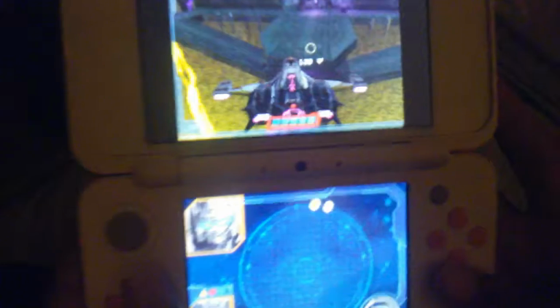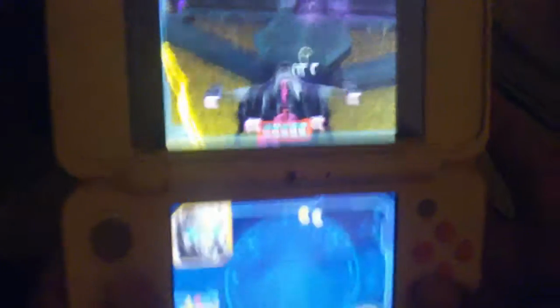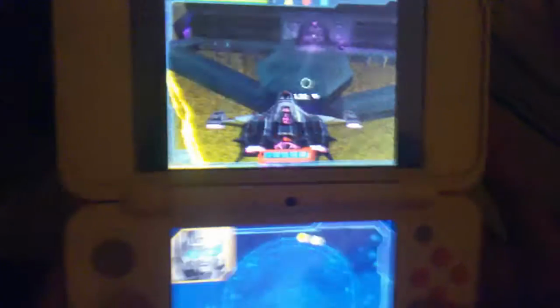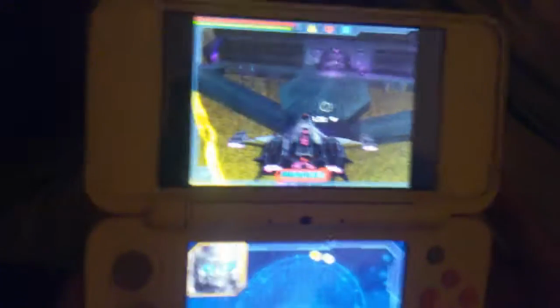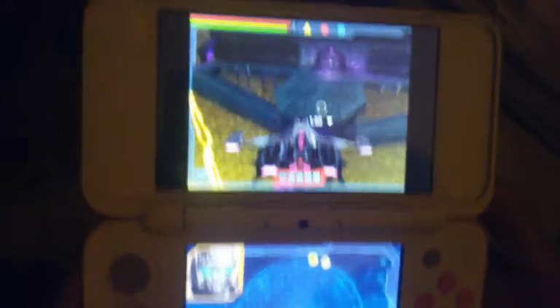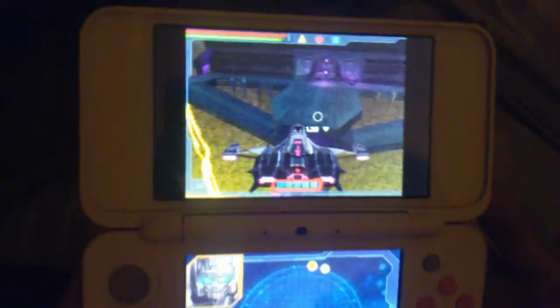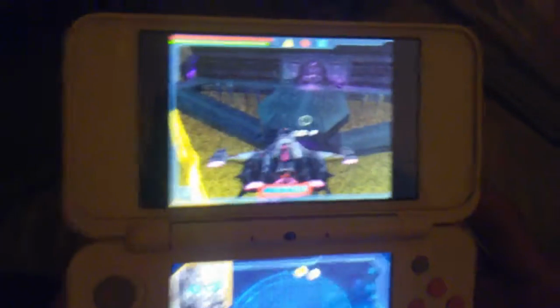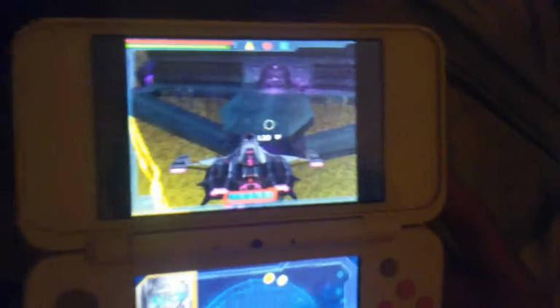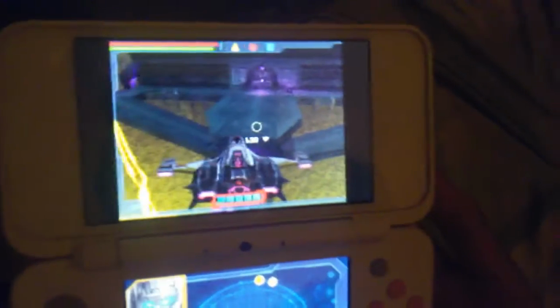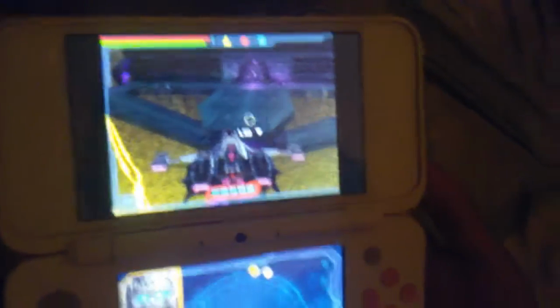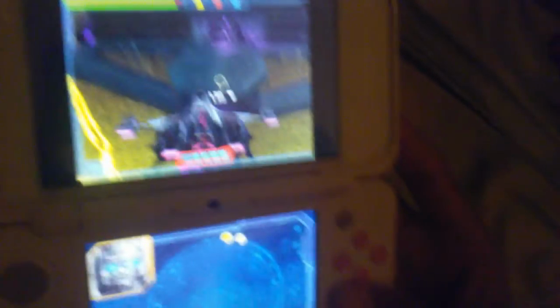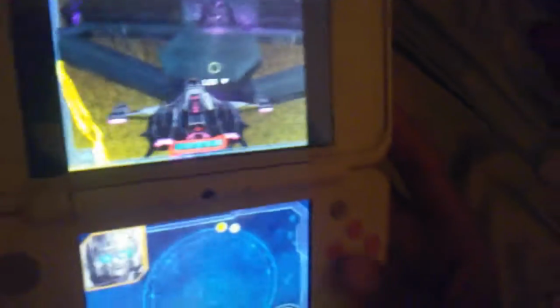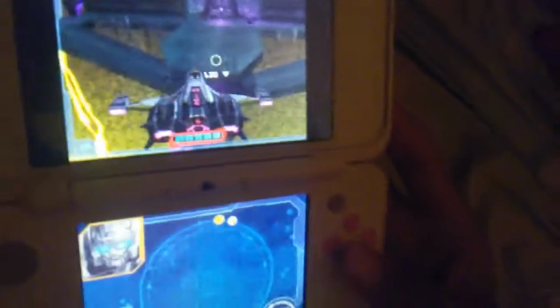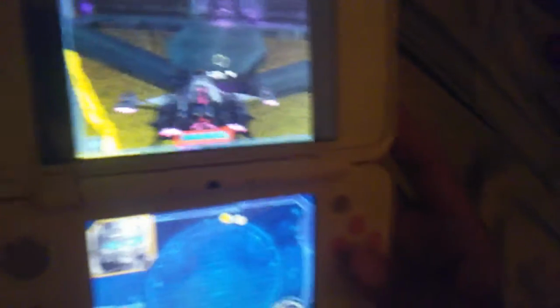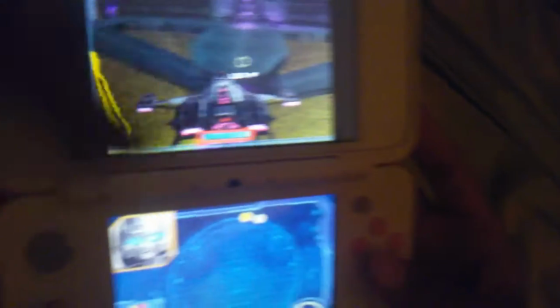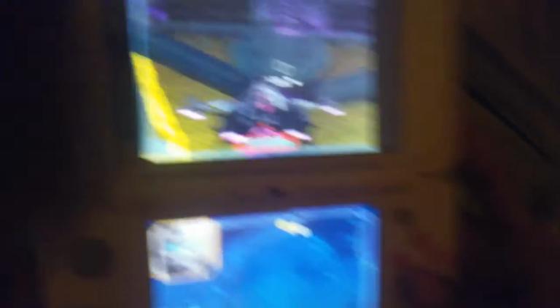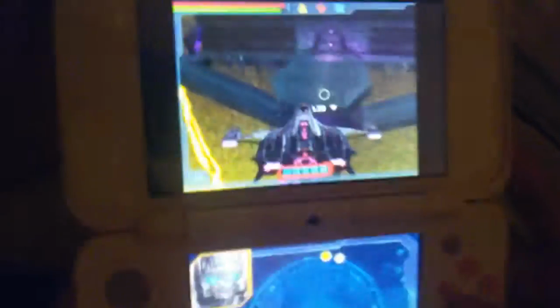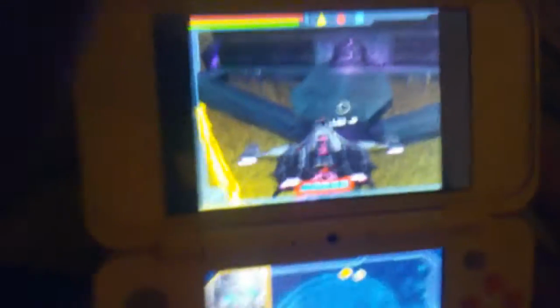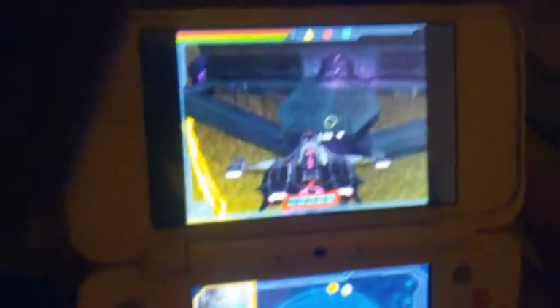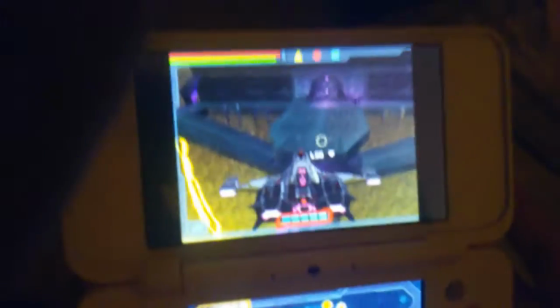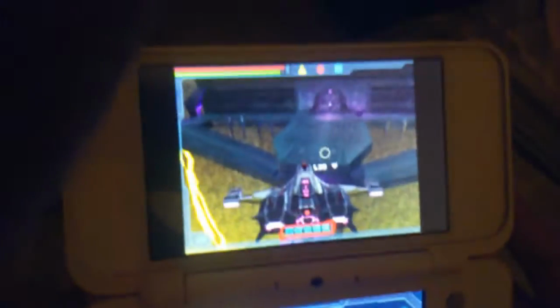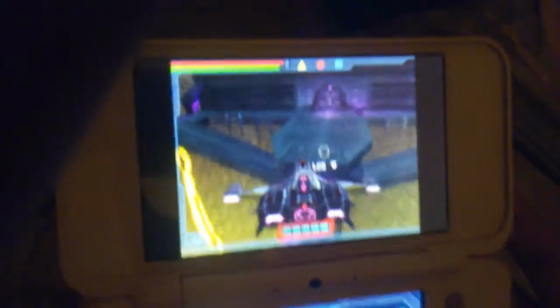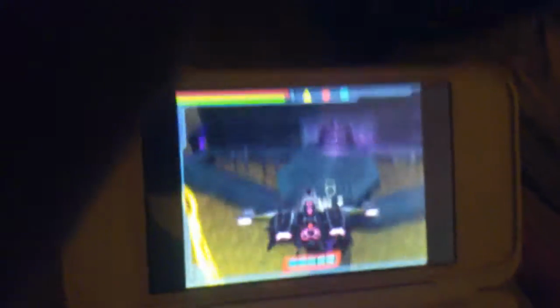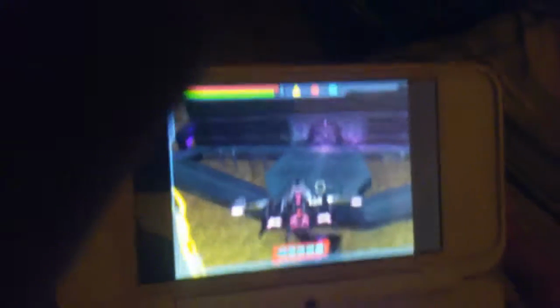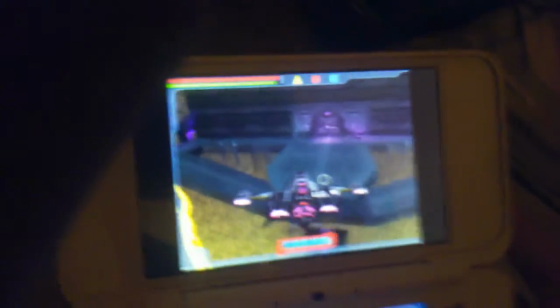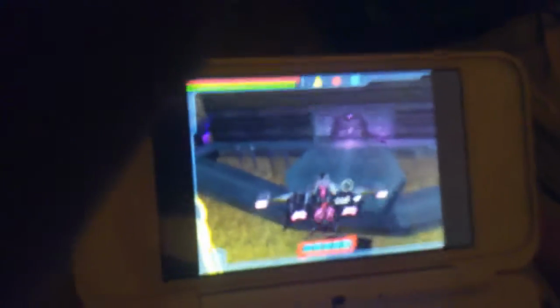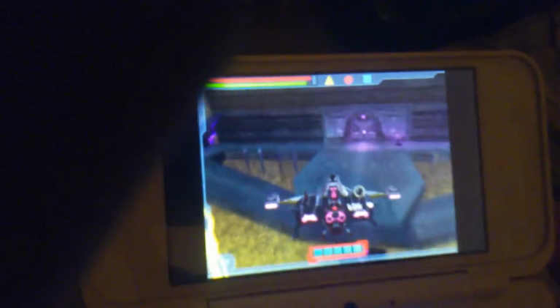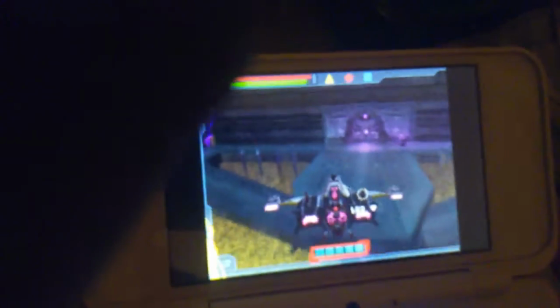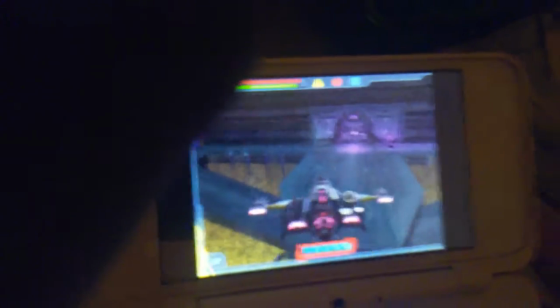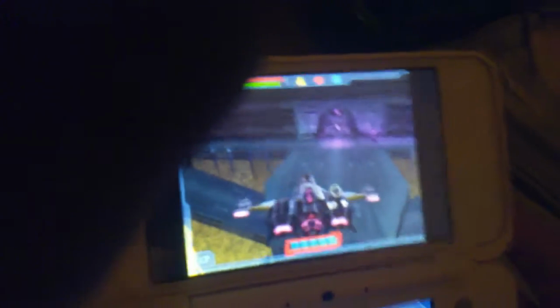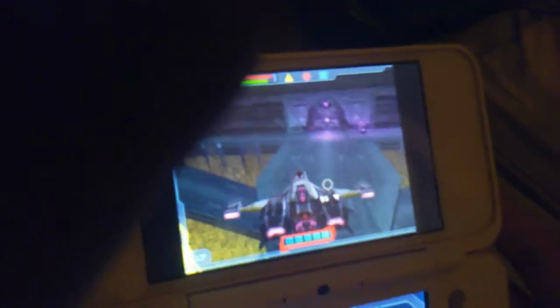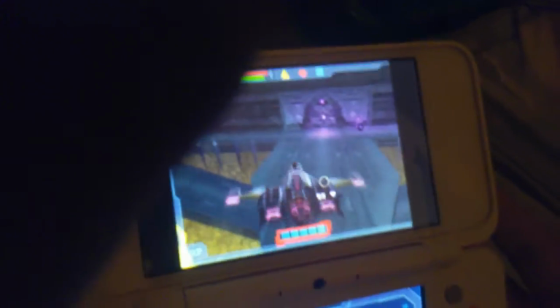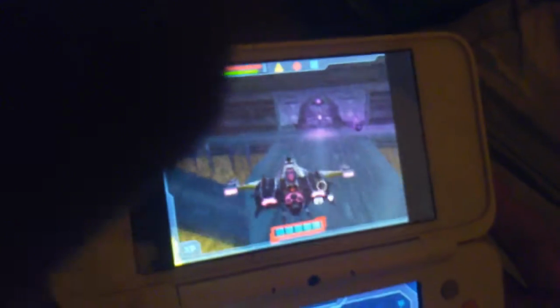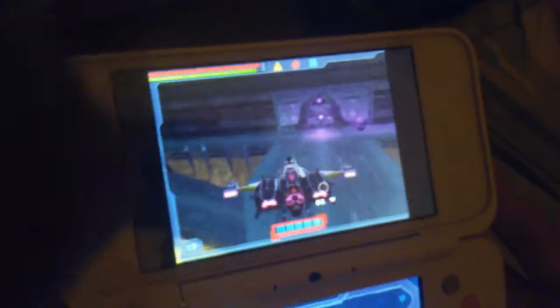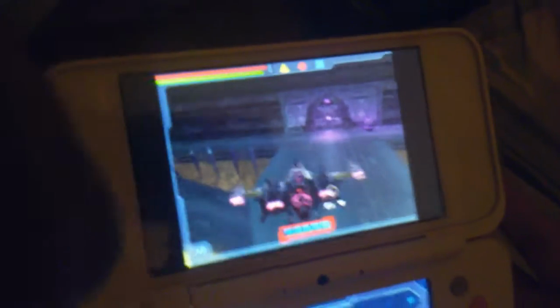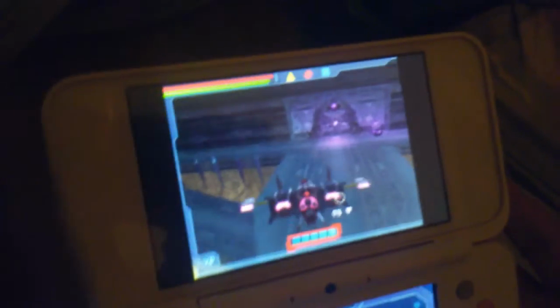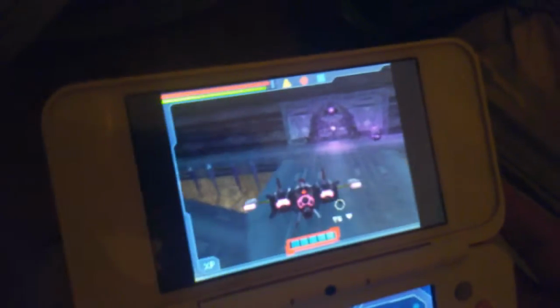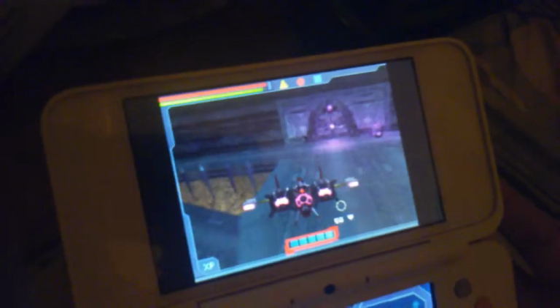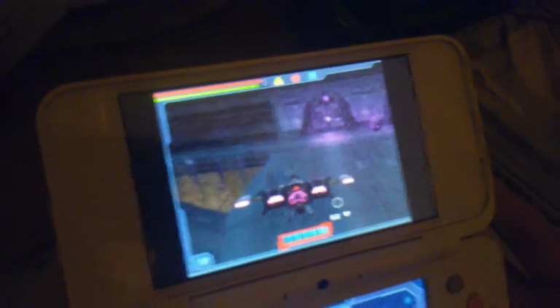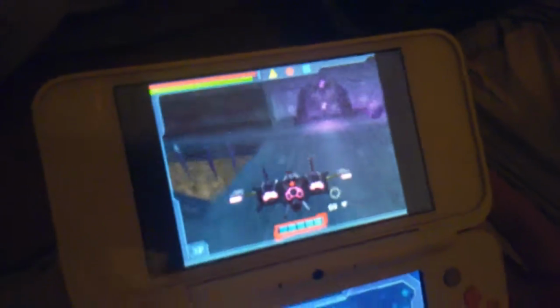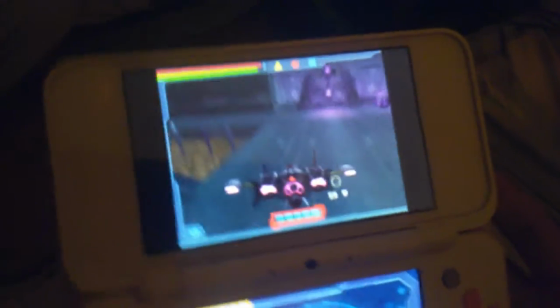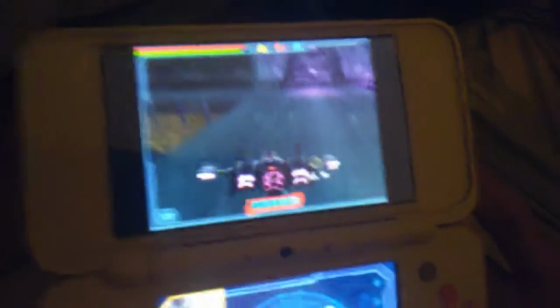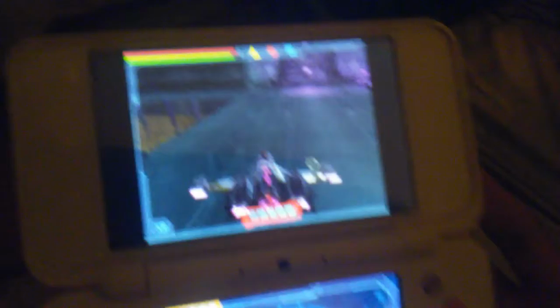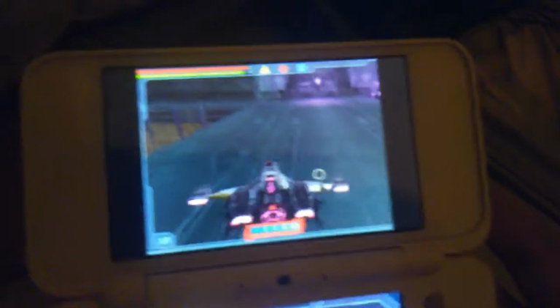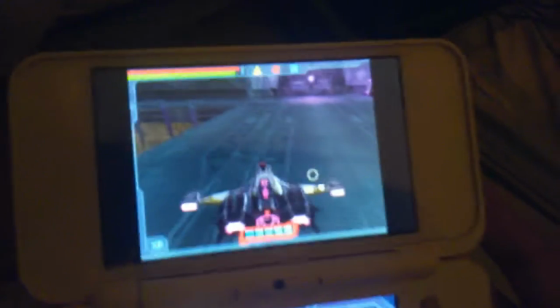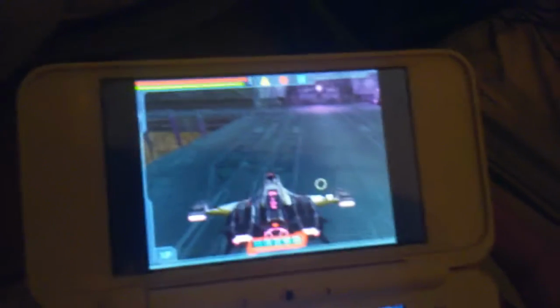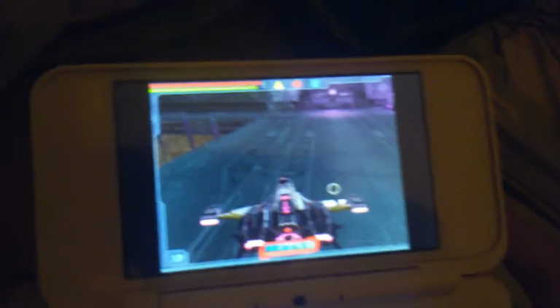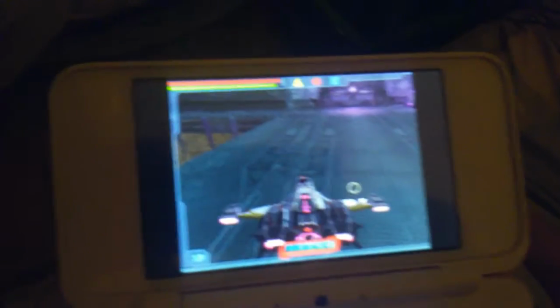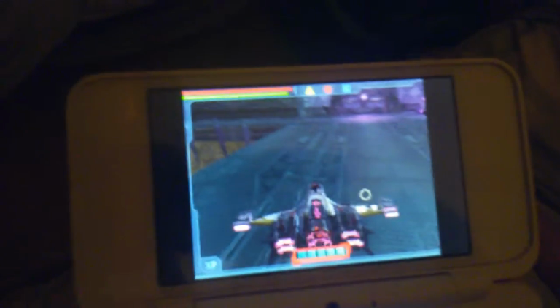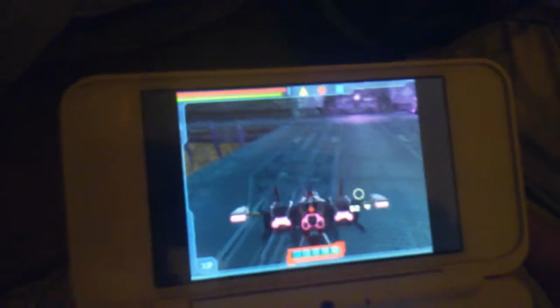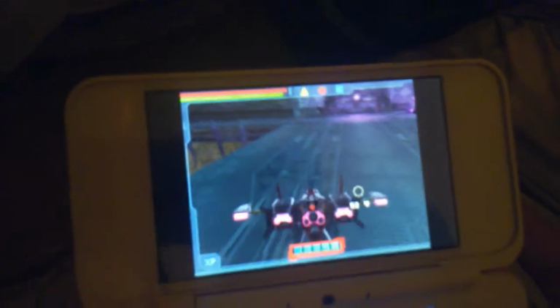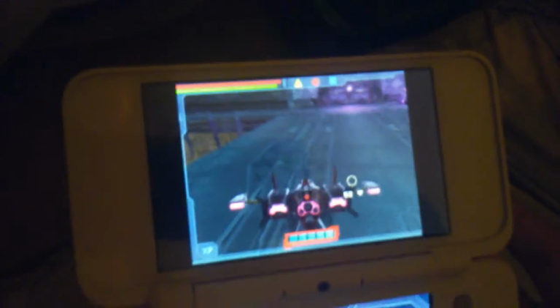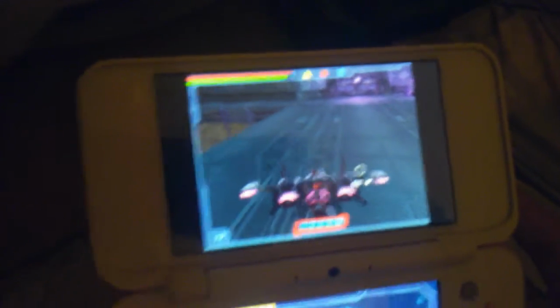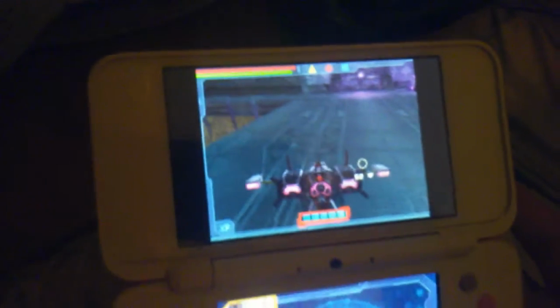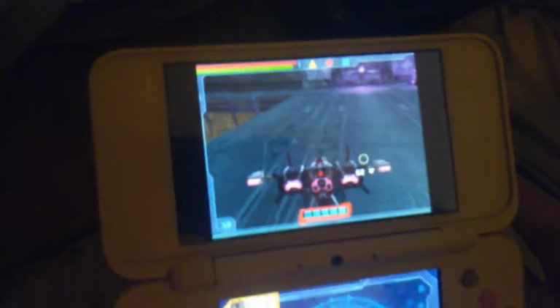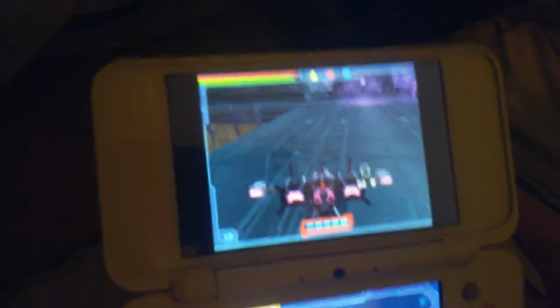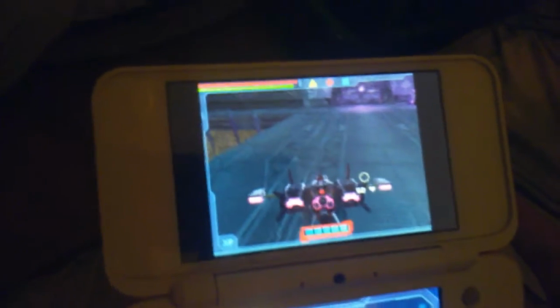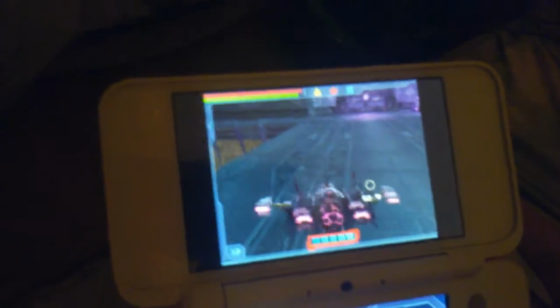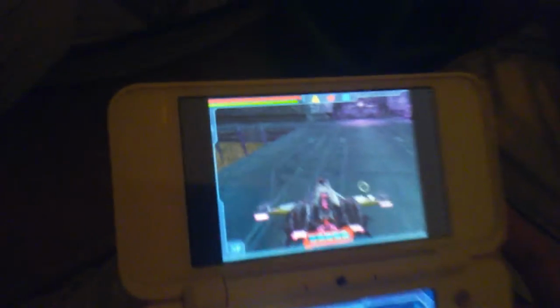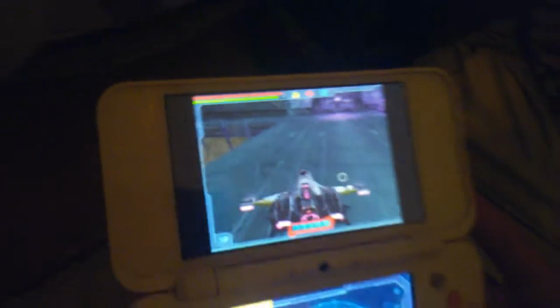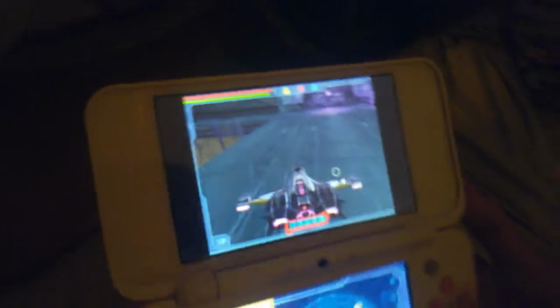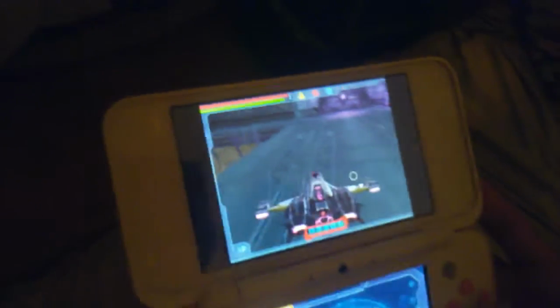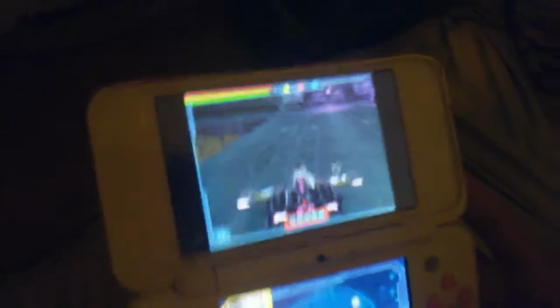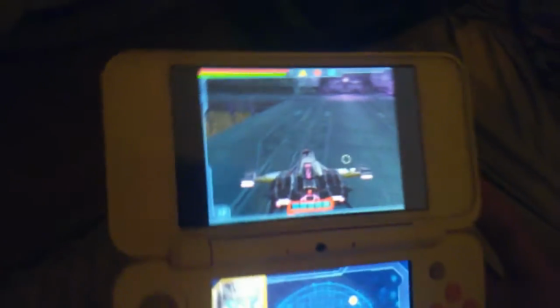Here's another video, and I'm gonna be showing you how to fly a jet in Transformers War for Cybertron Decepticons.